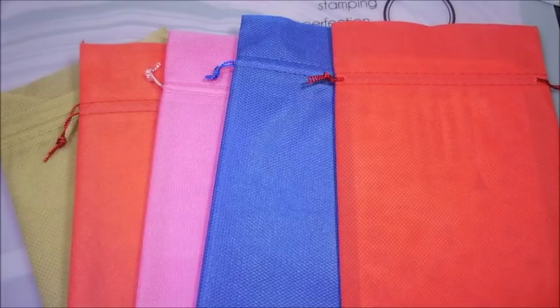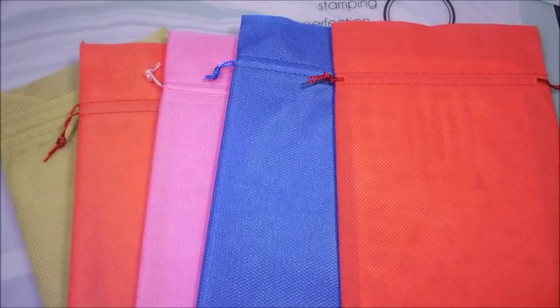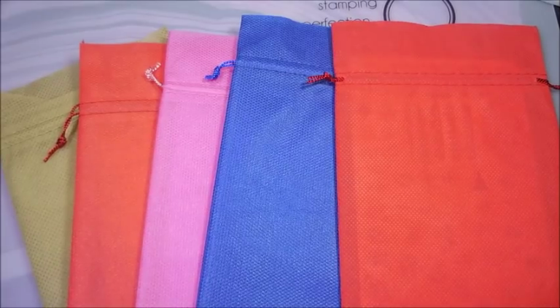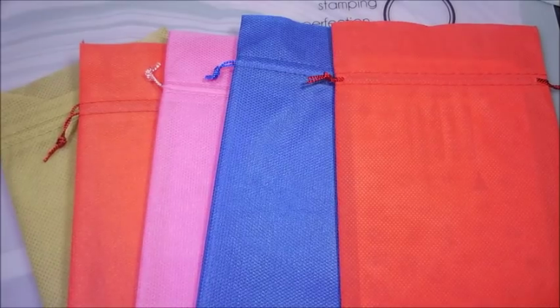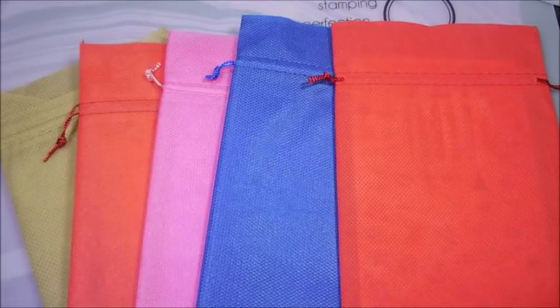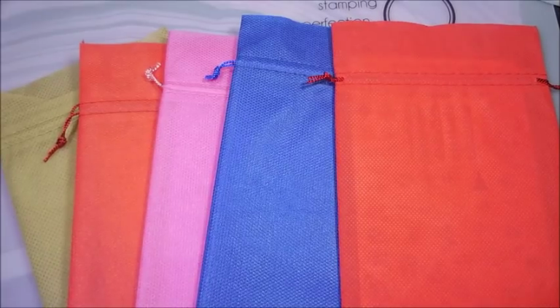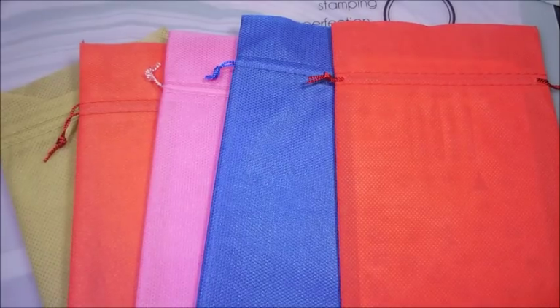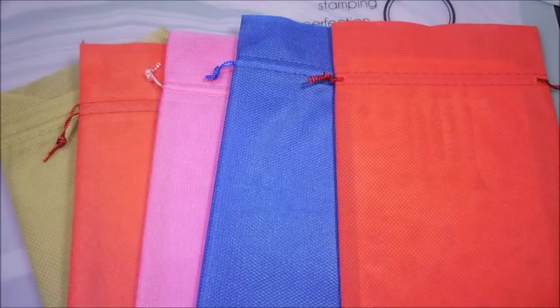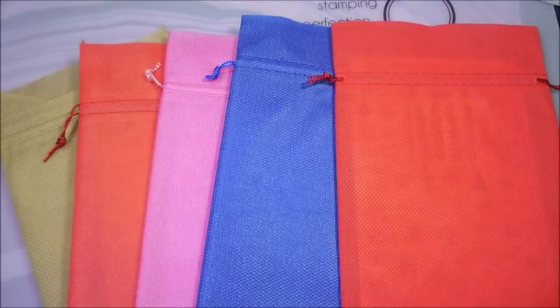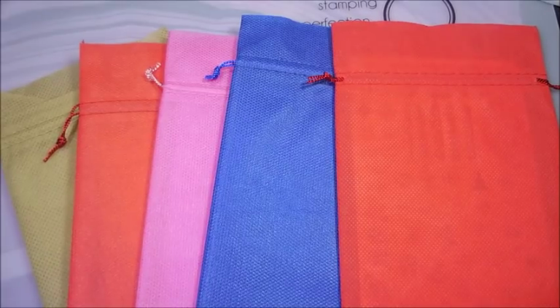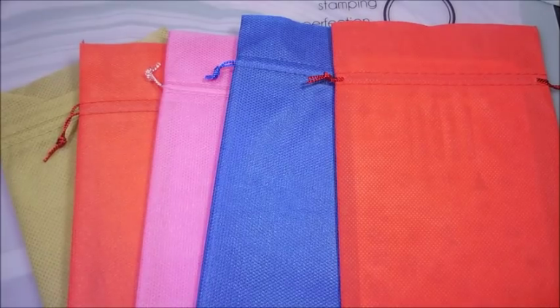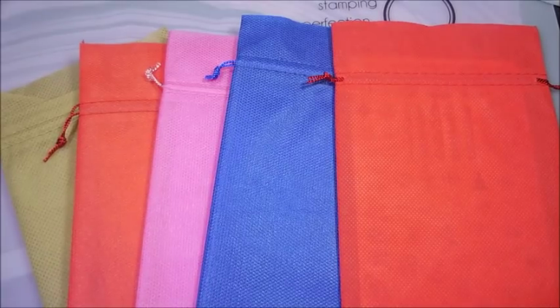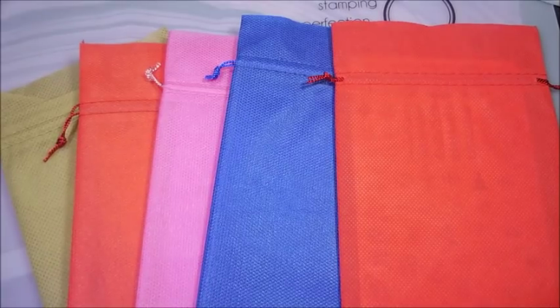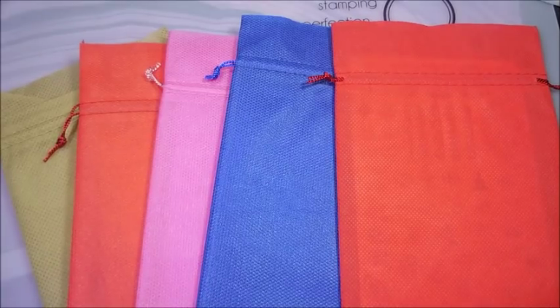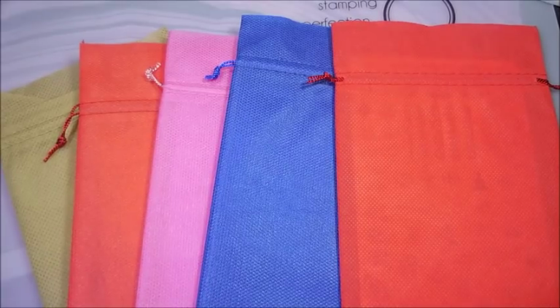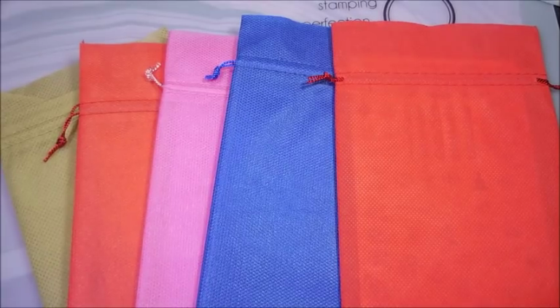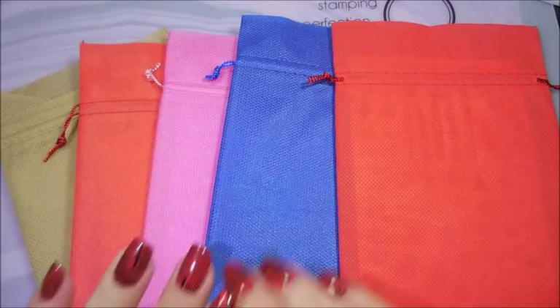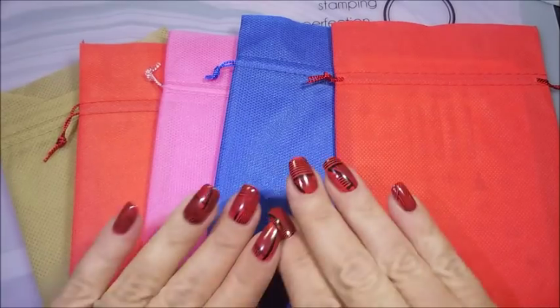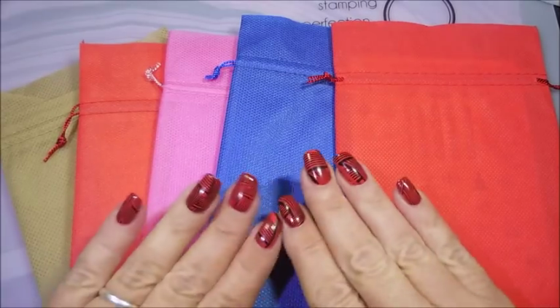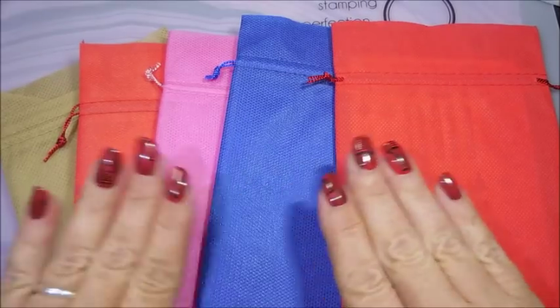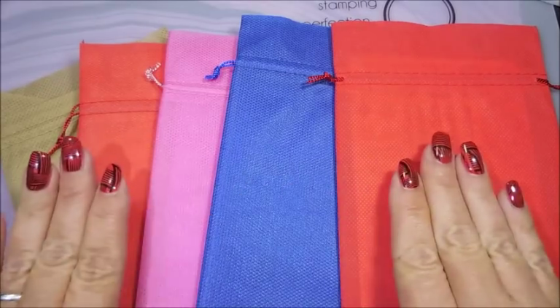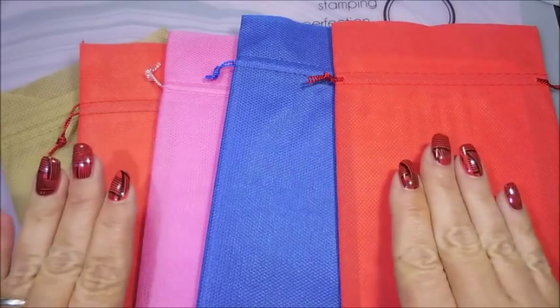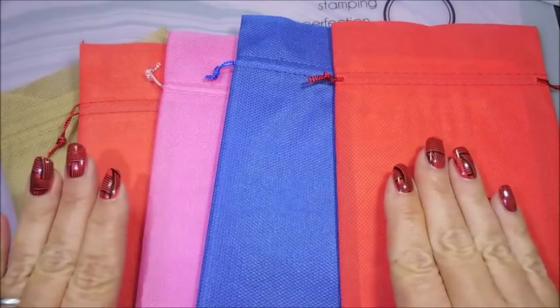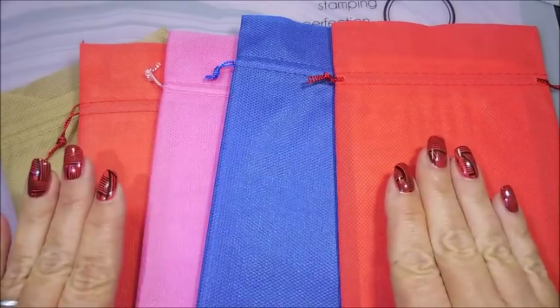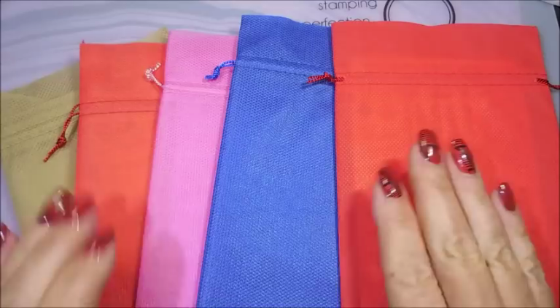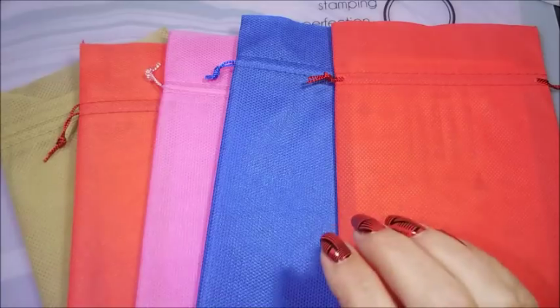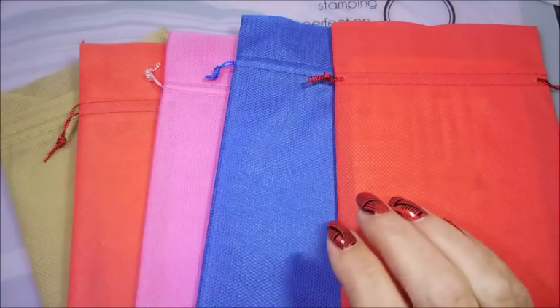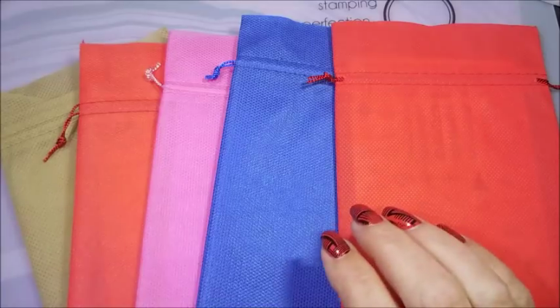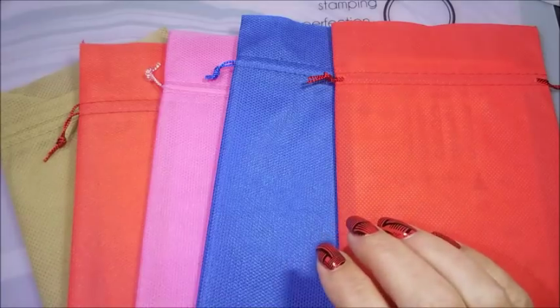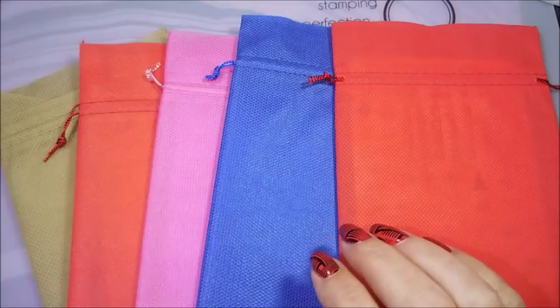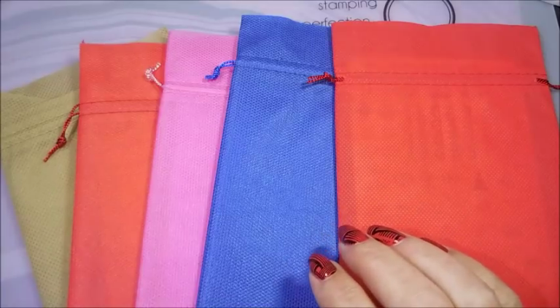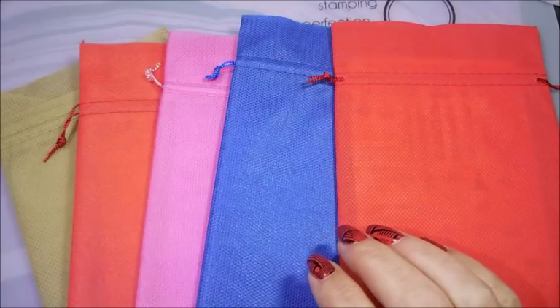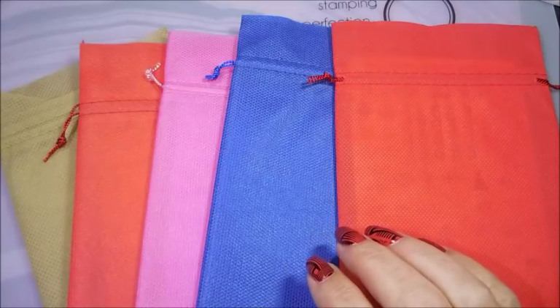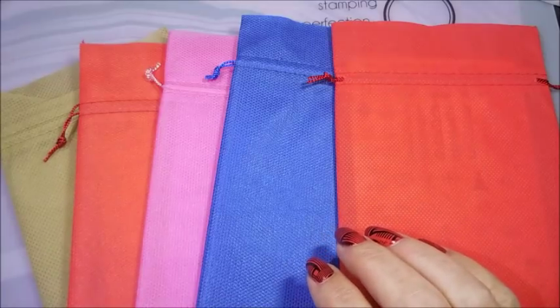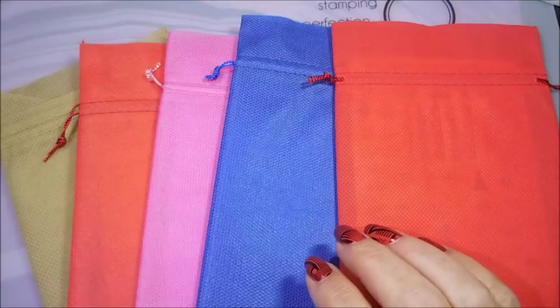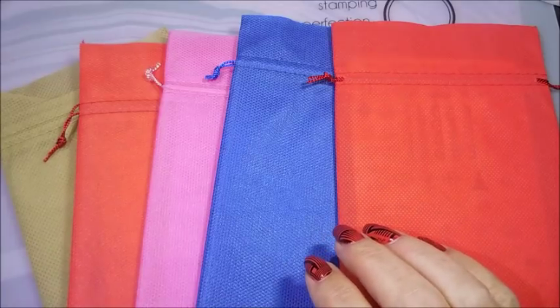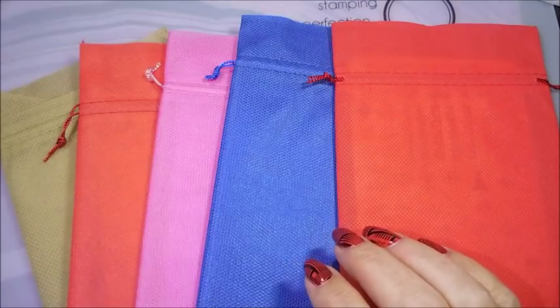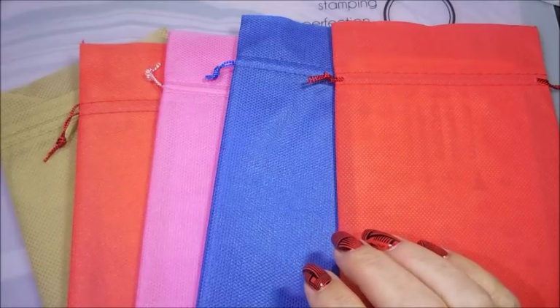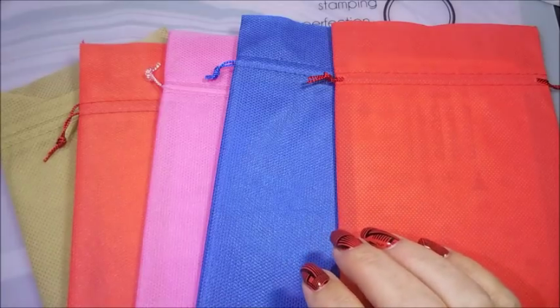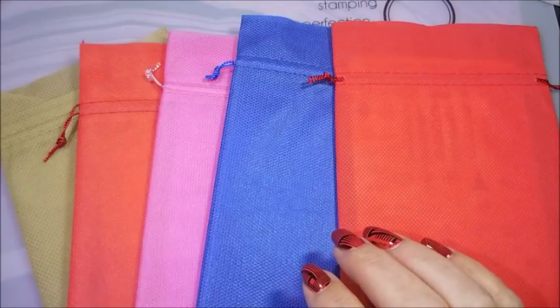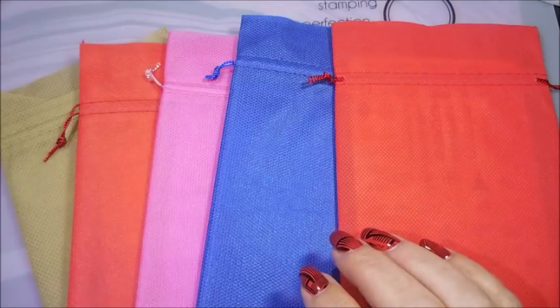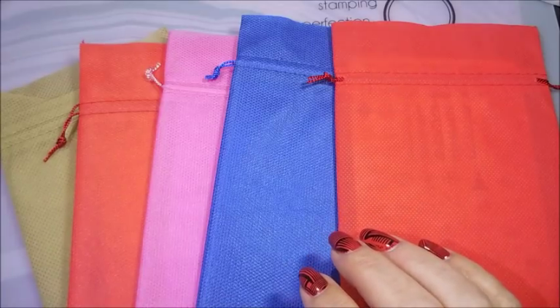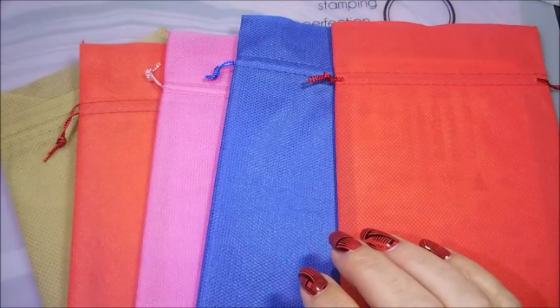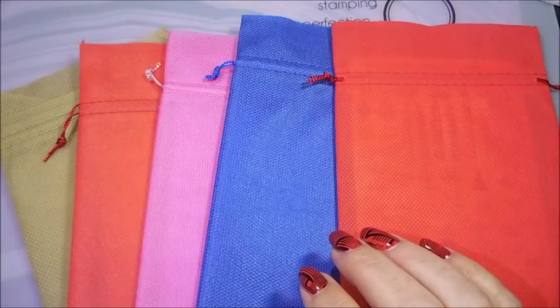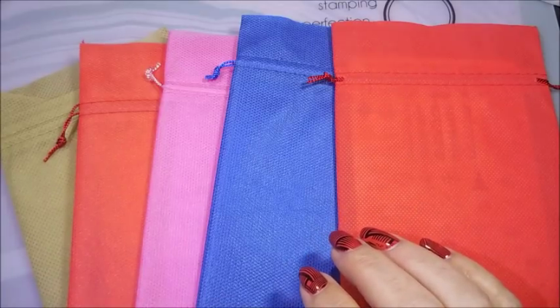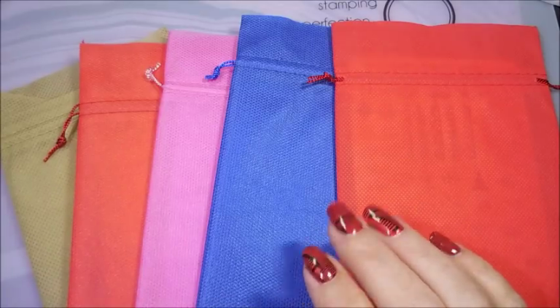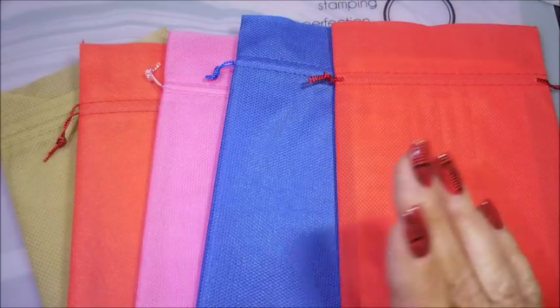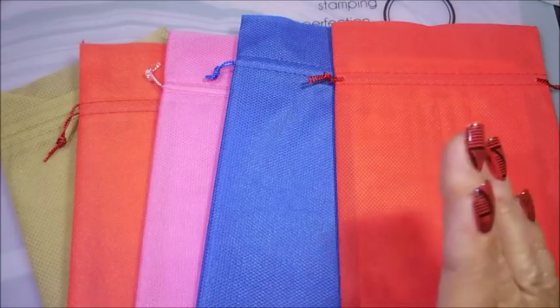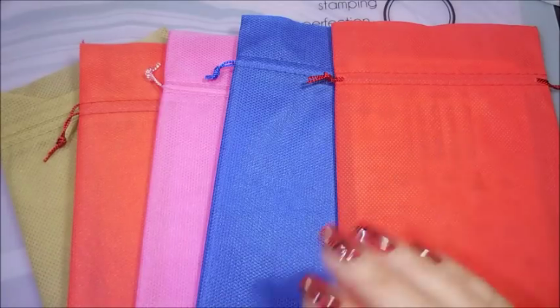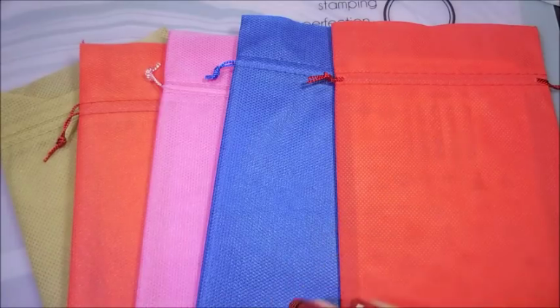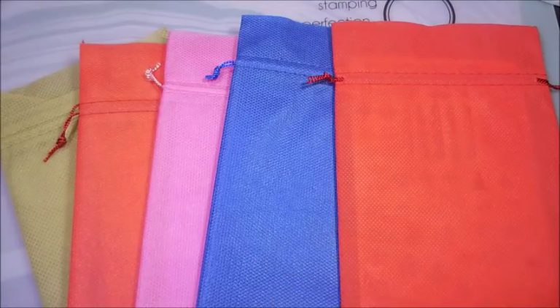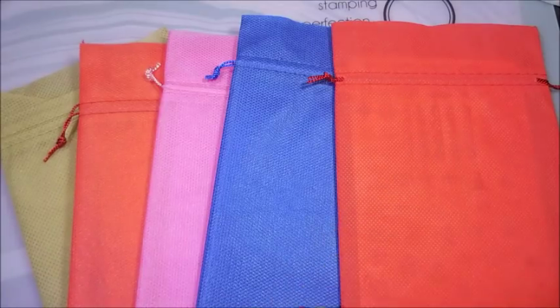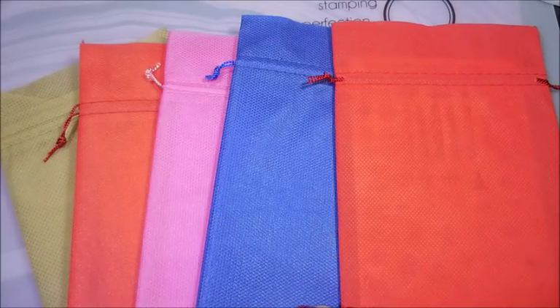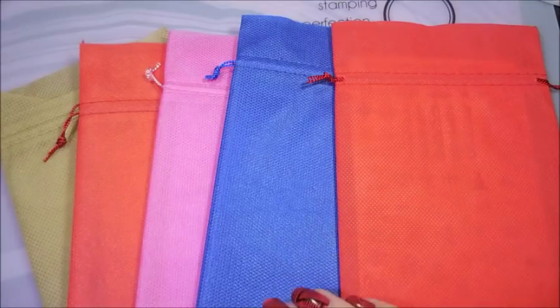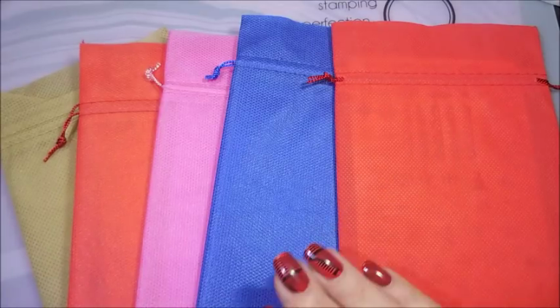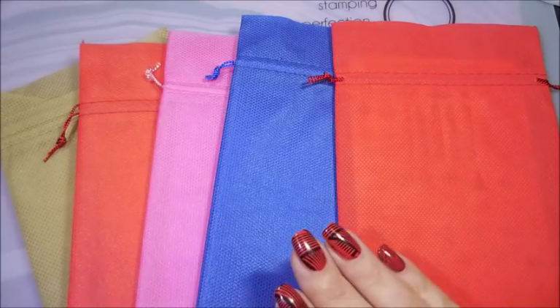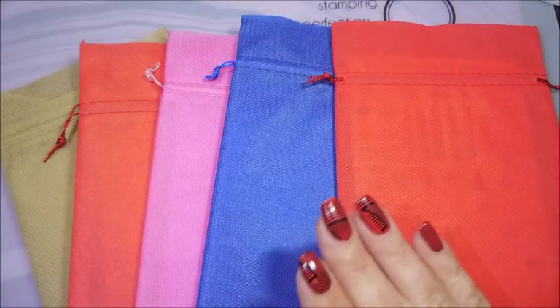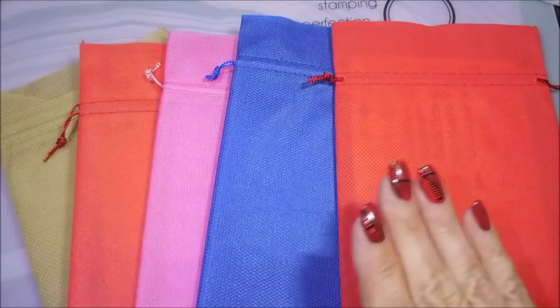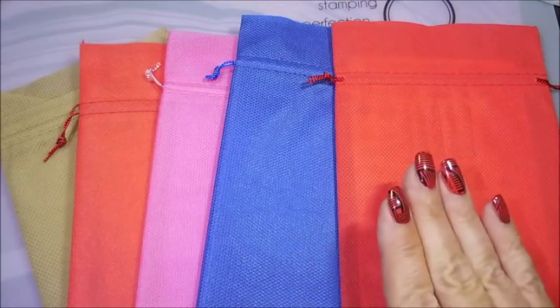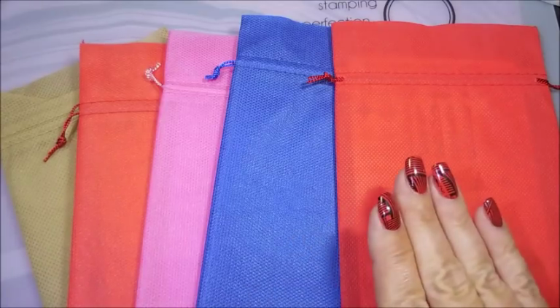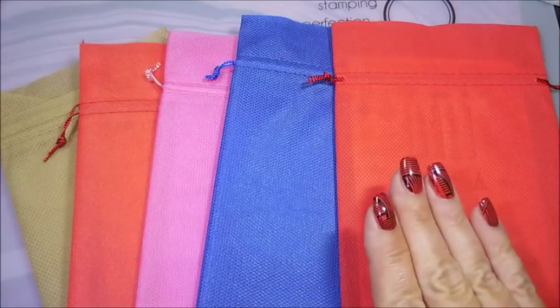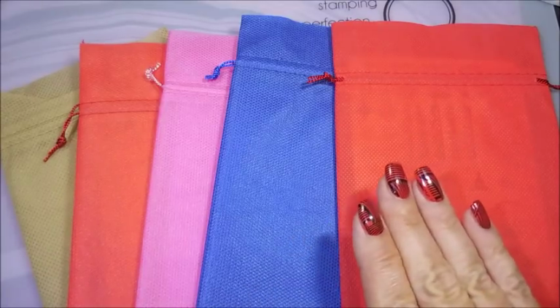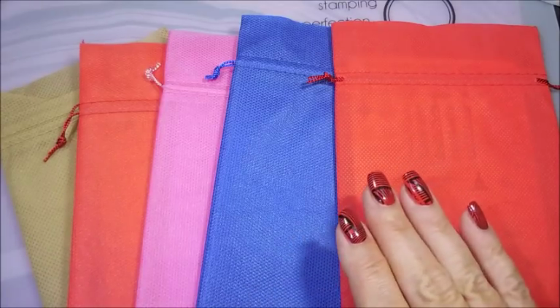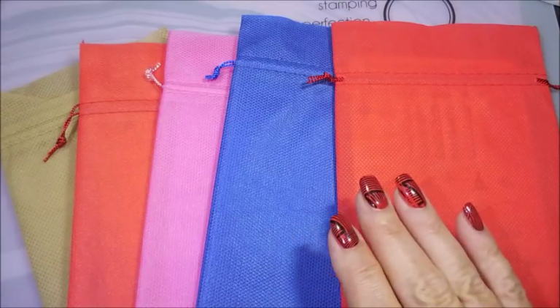I wanted to share this stamping plate collection that I ordered — well, actually, I don't know so much that I ordered it.